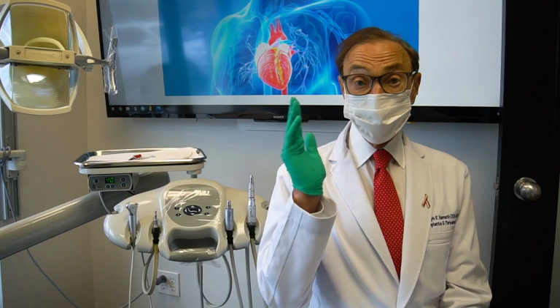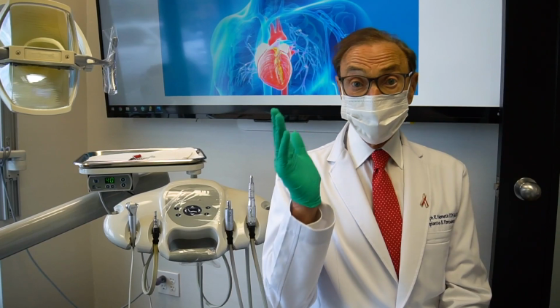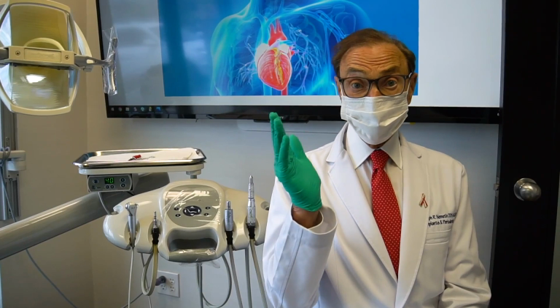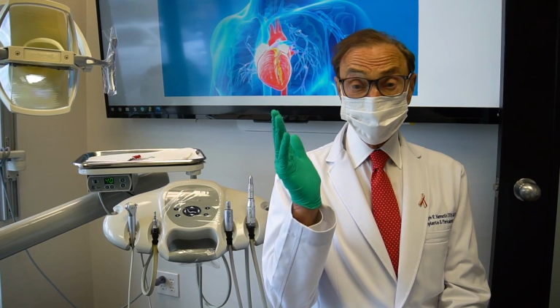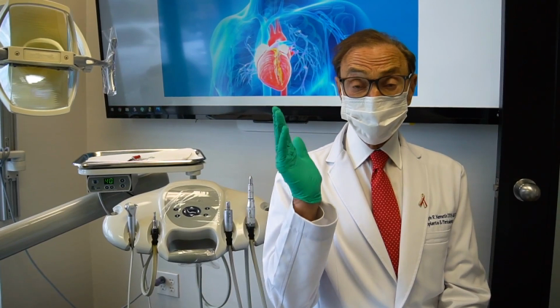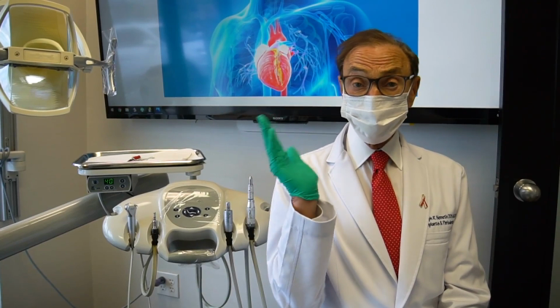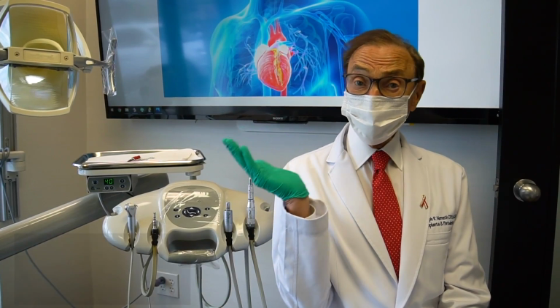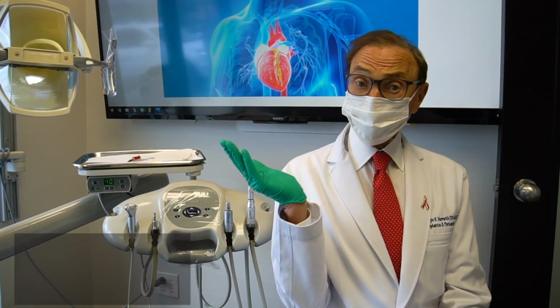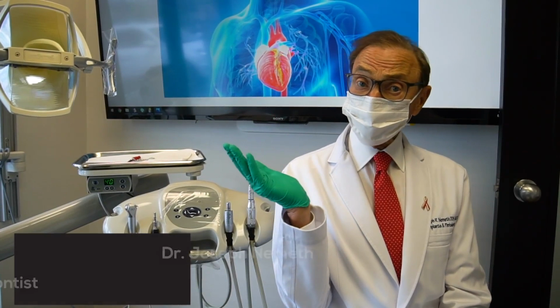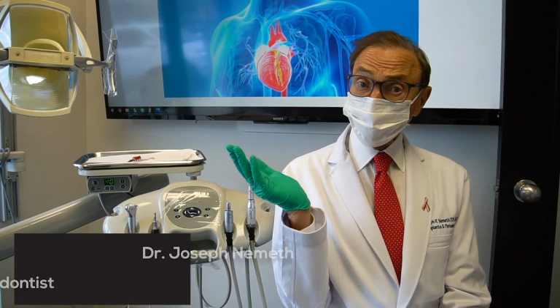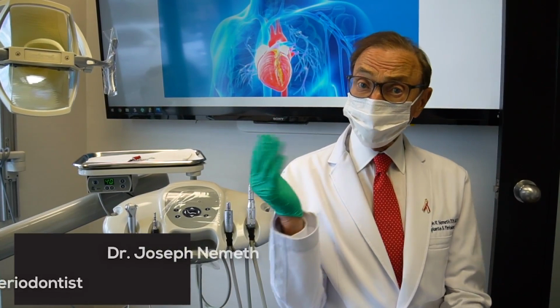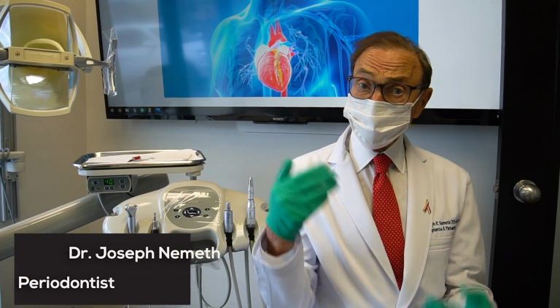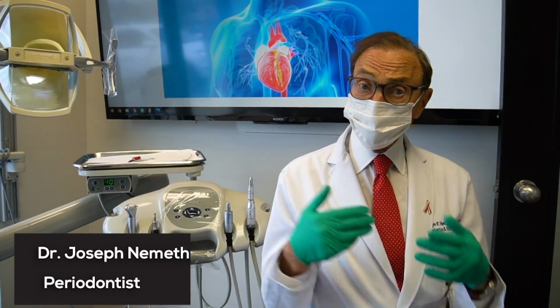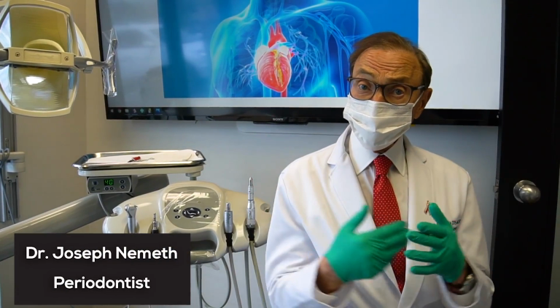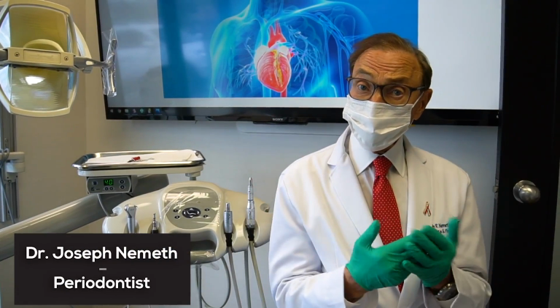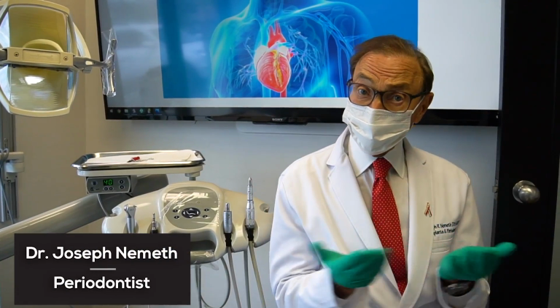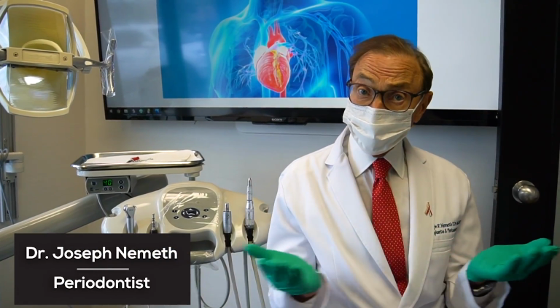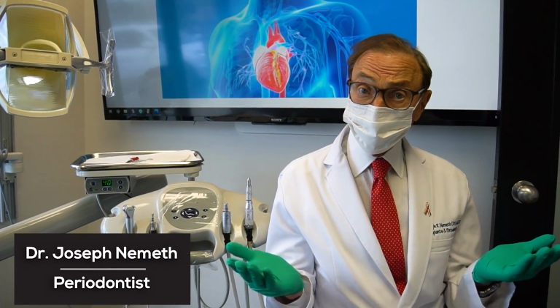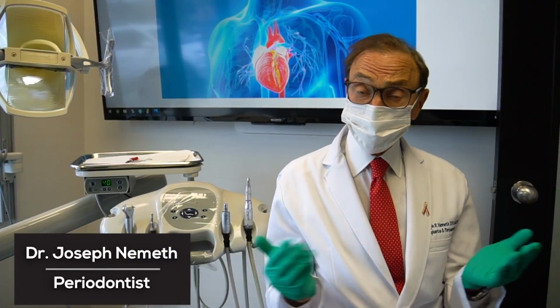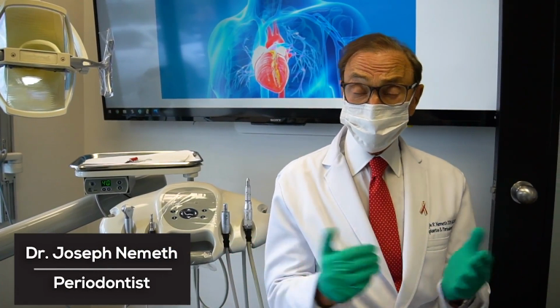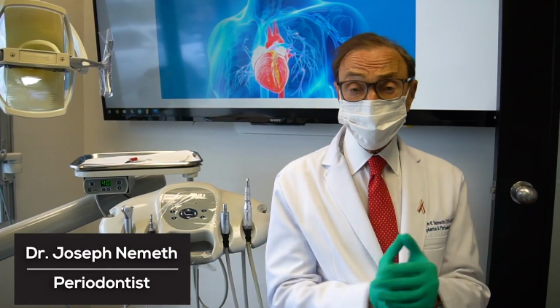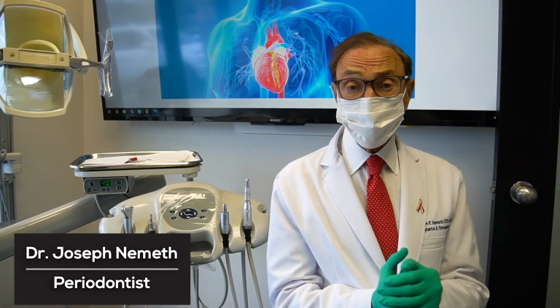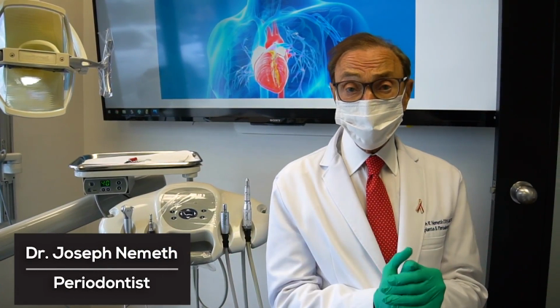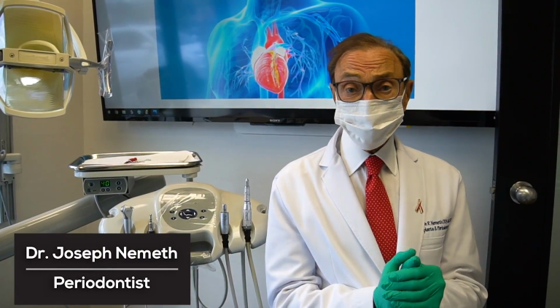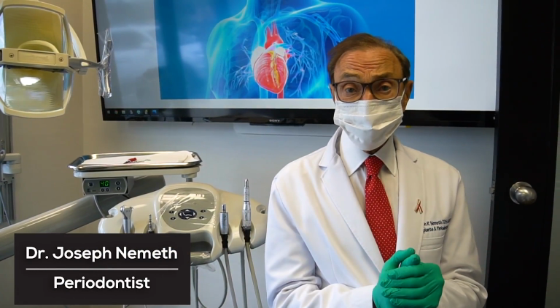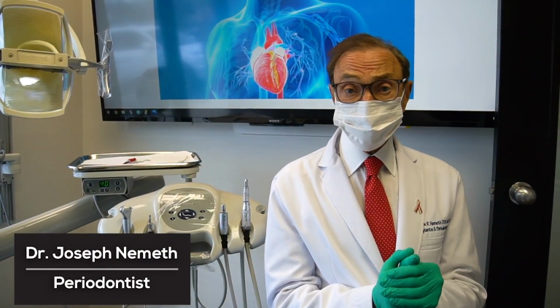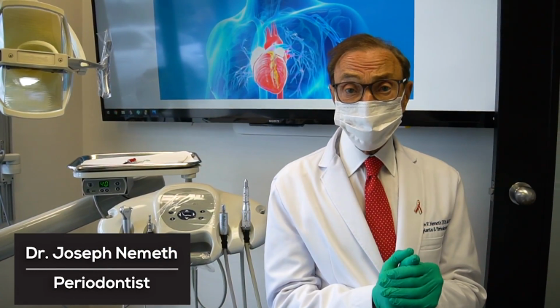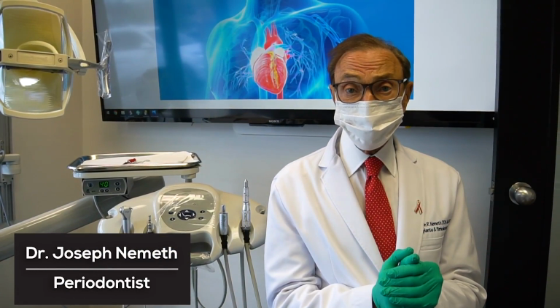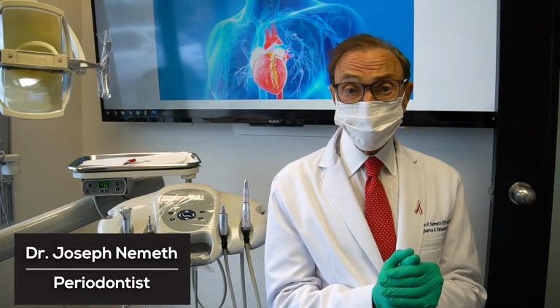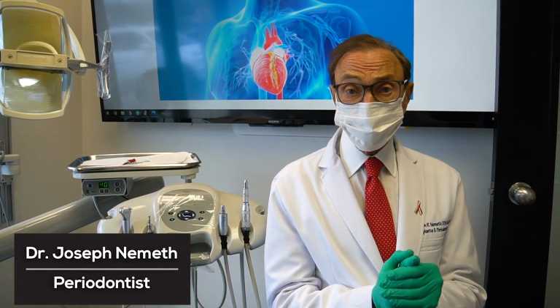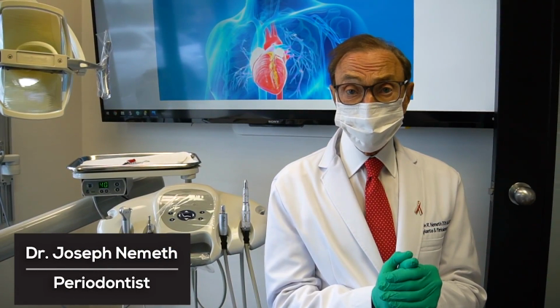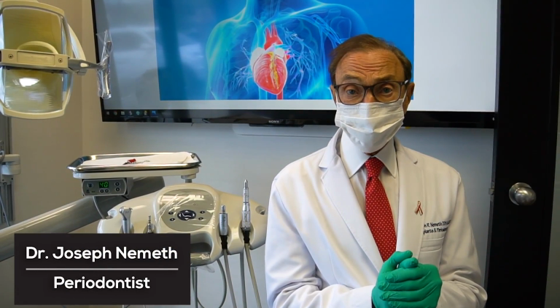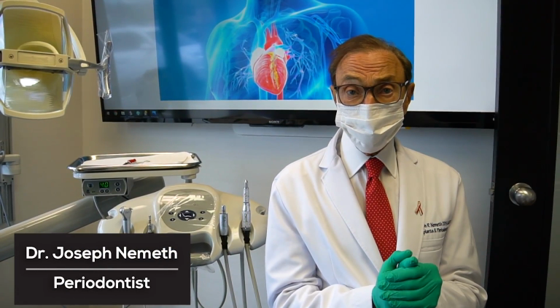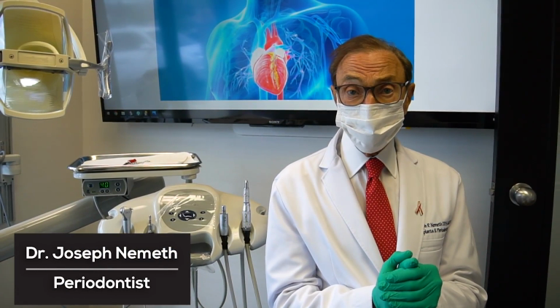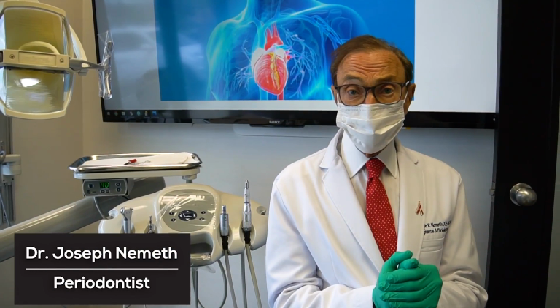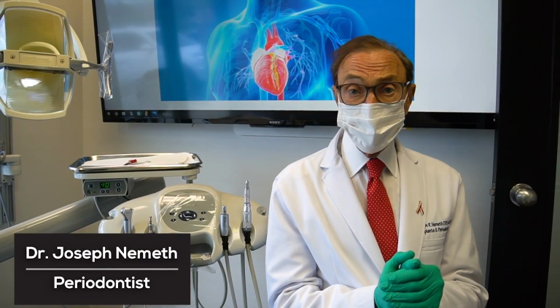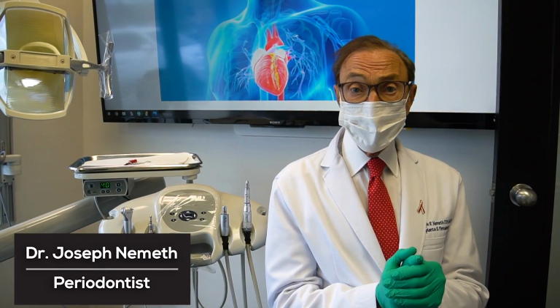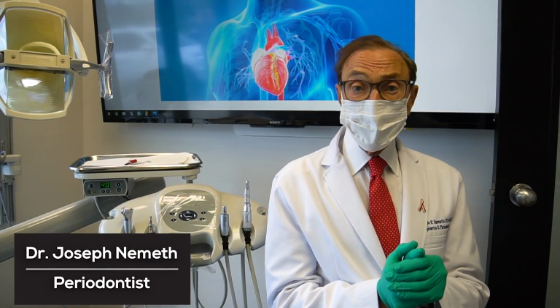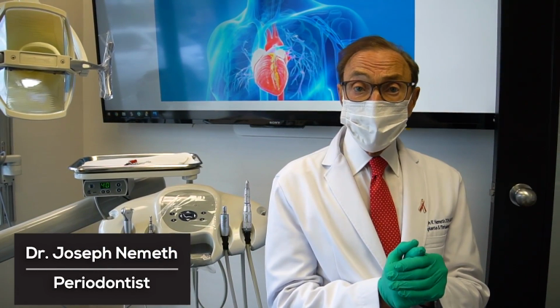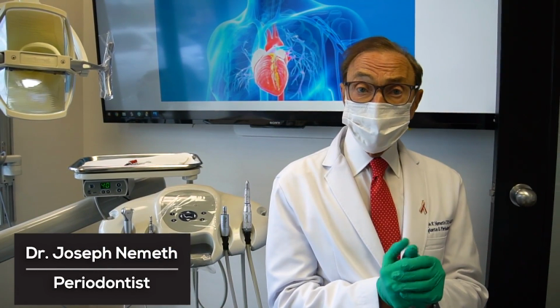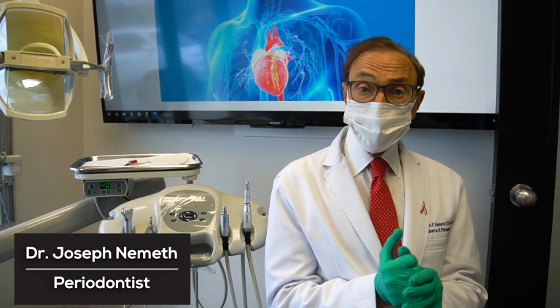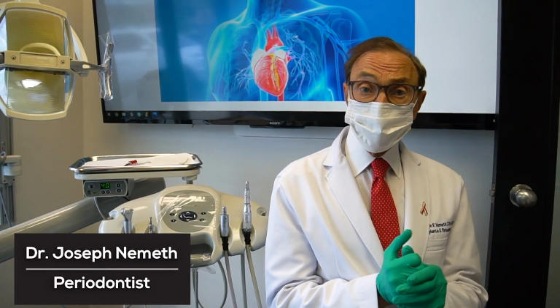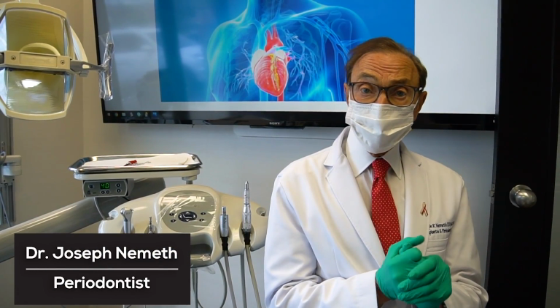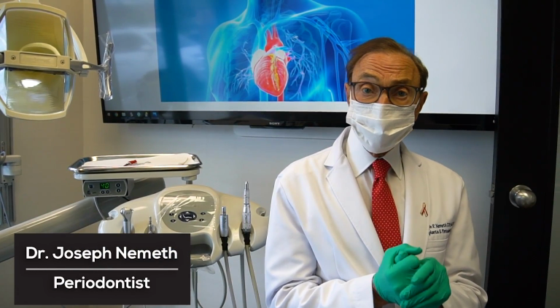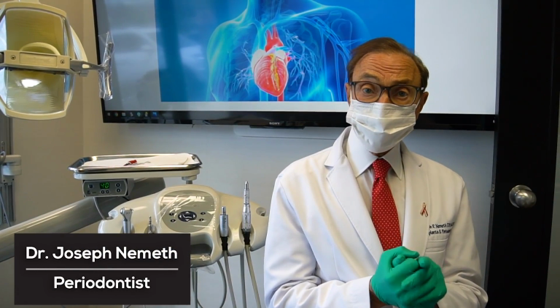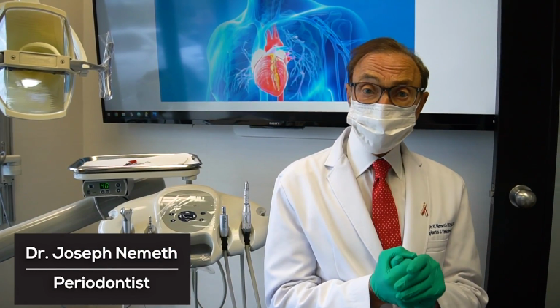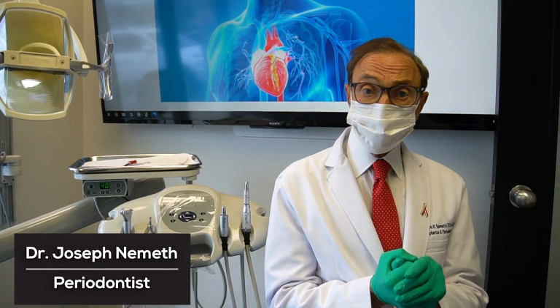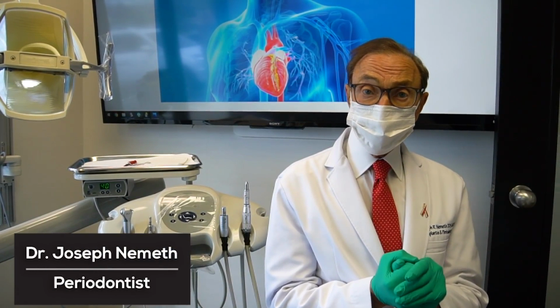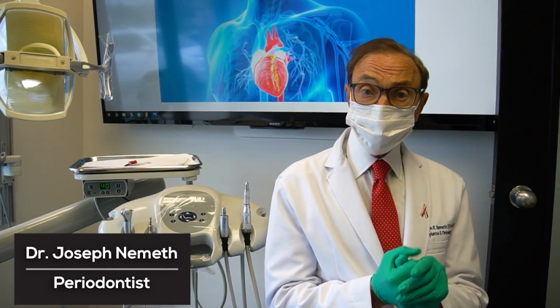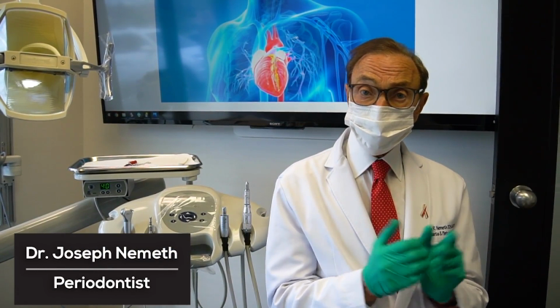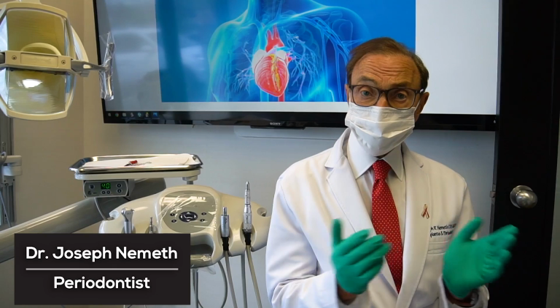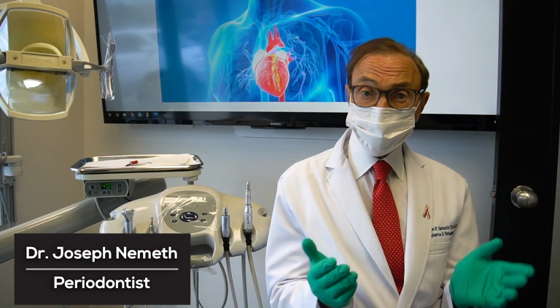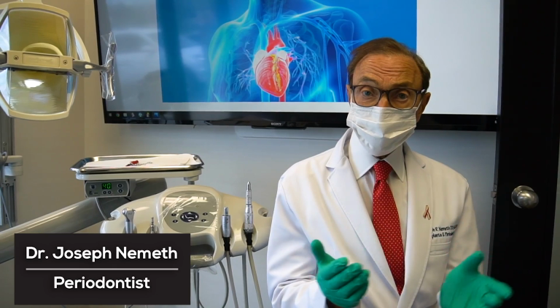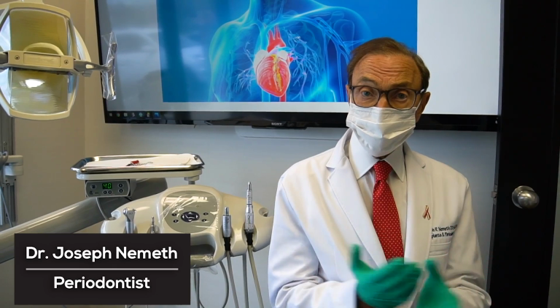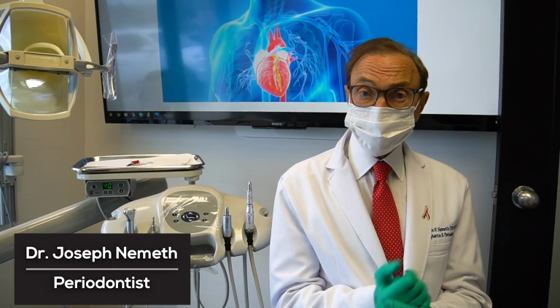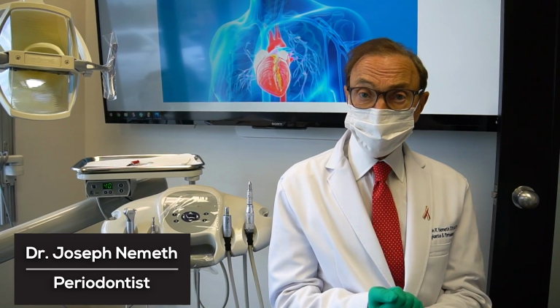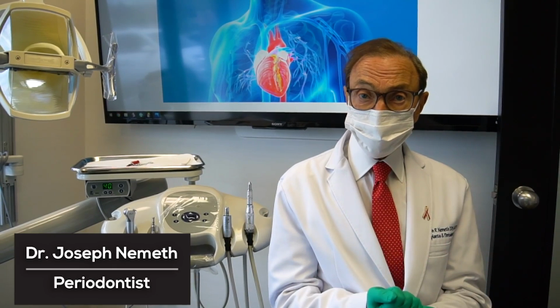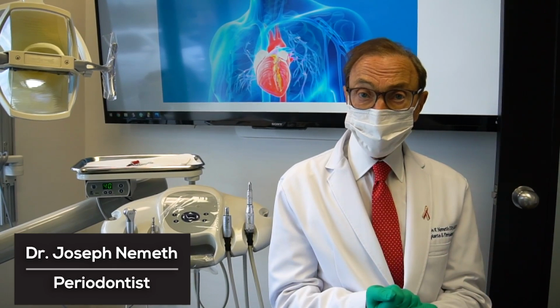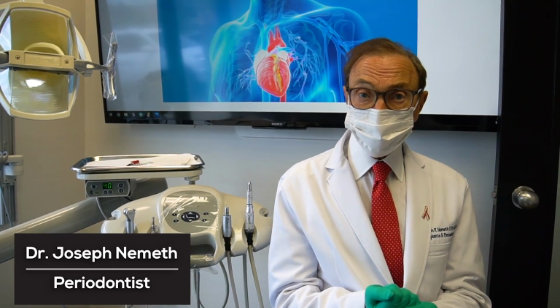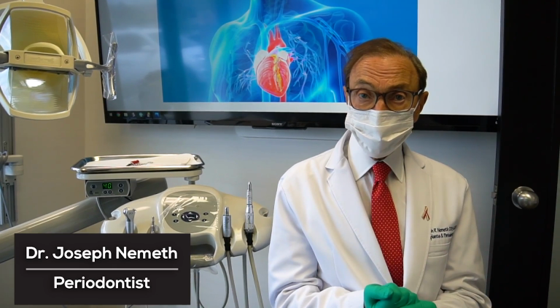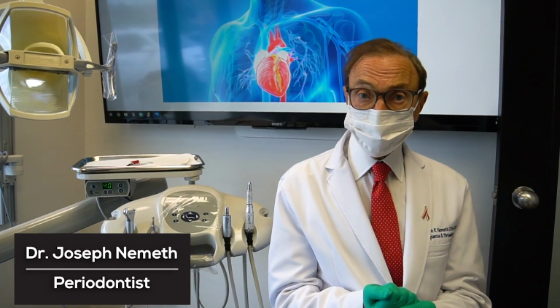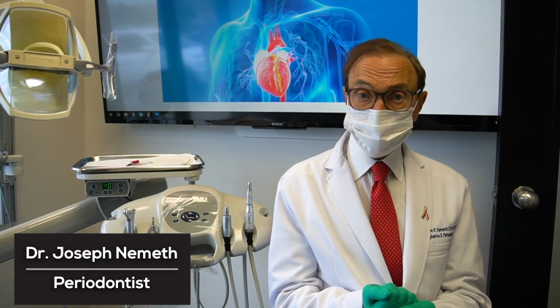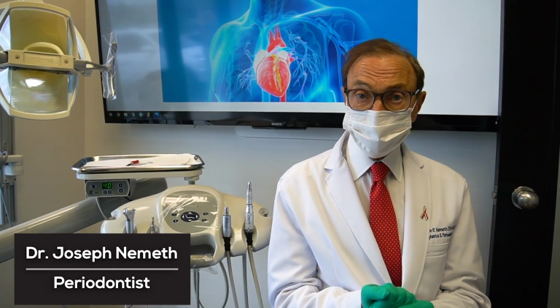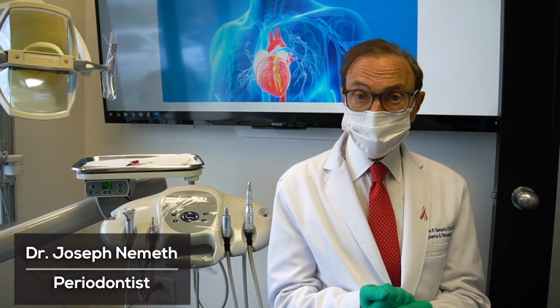Hi, I'm Dr. Joe Nemeth. I am a periodontist in Southfield, Michigan, and I have some interesting things to talk about today.